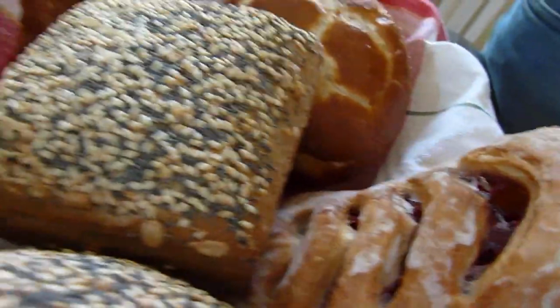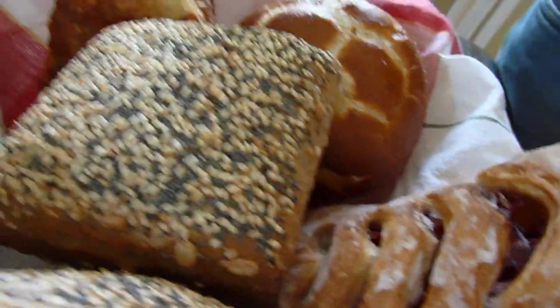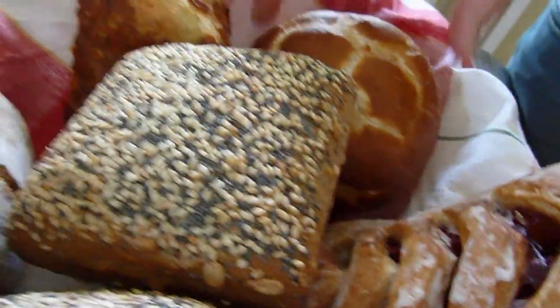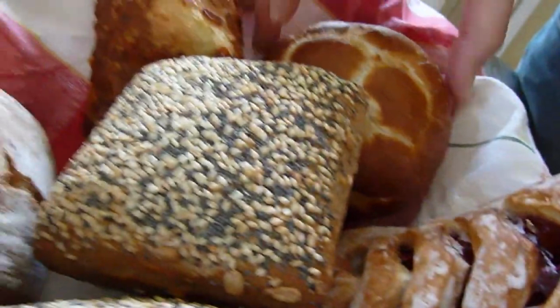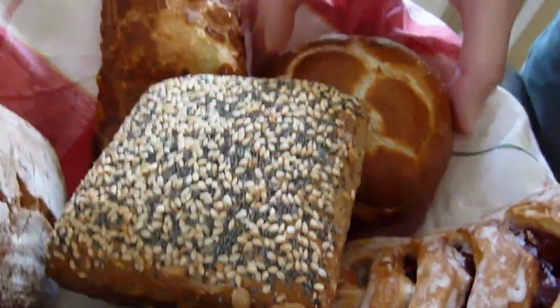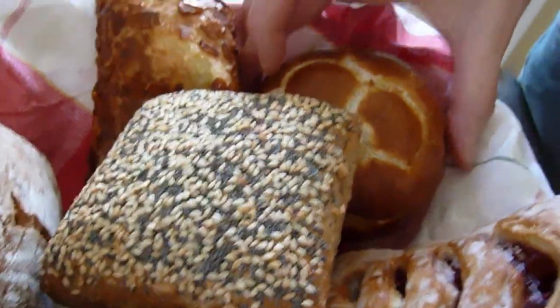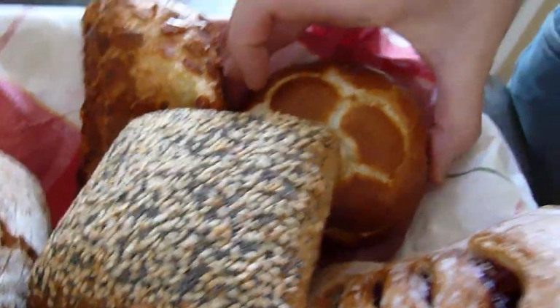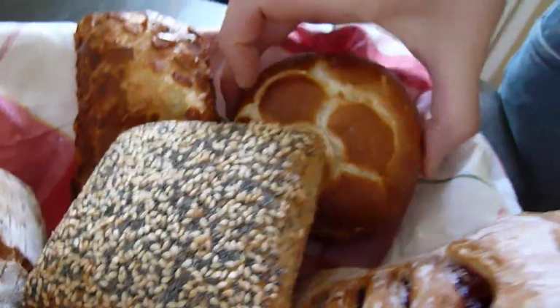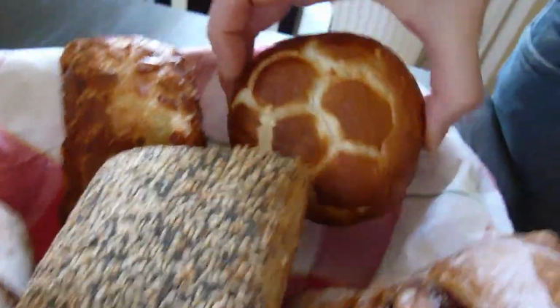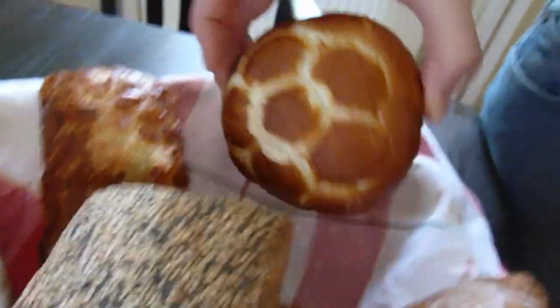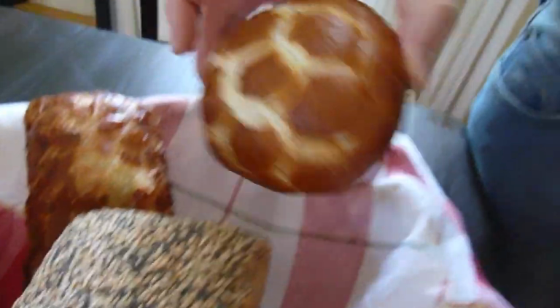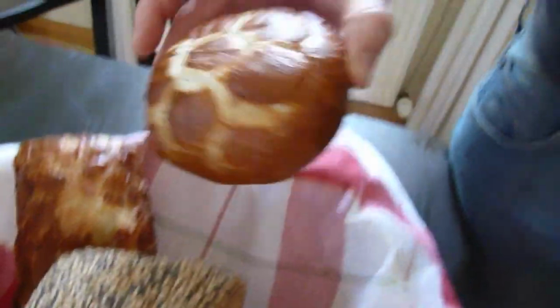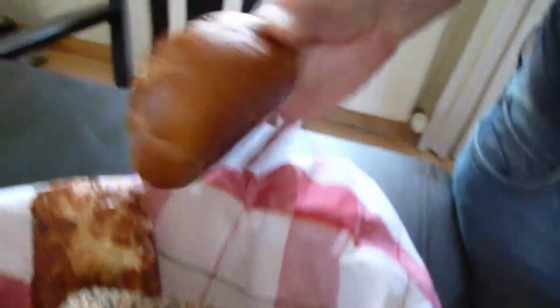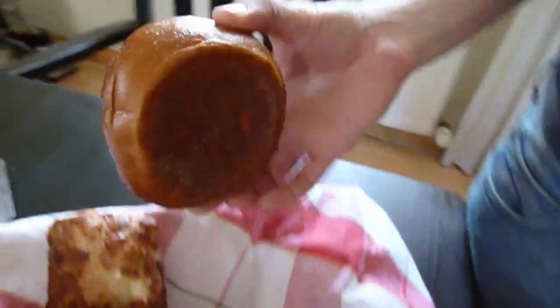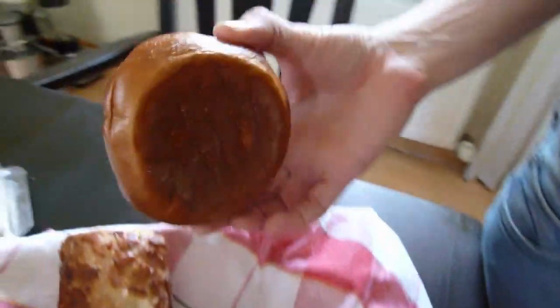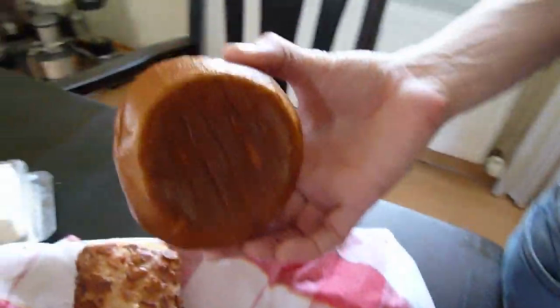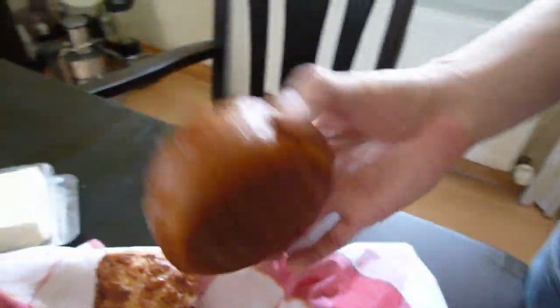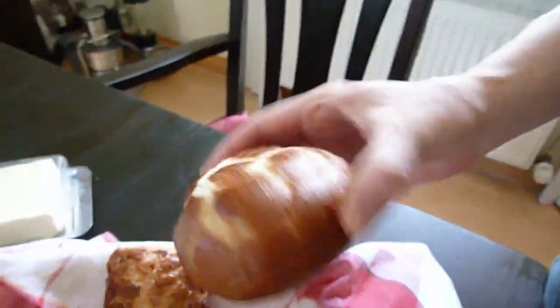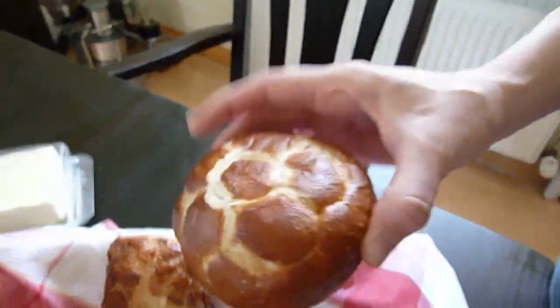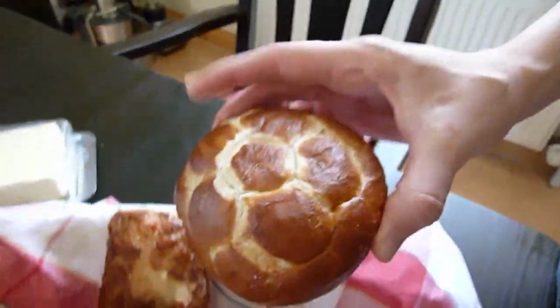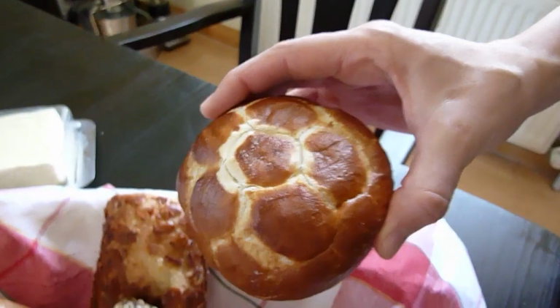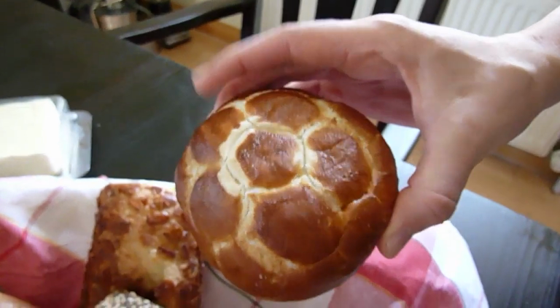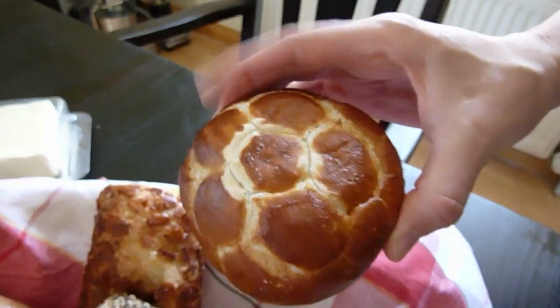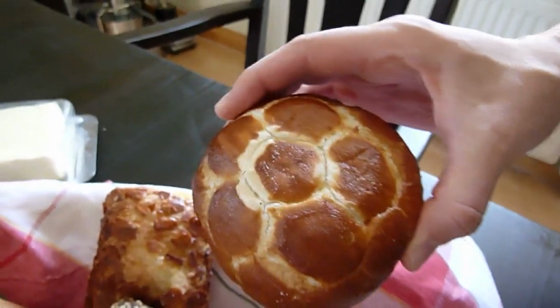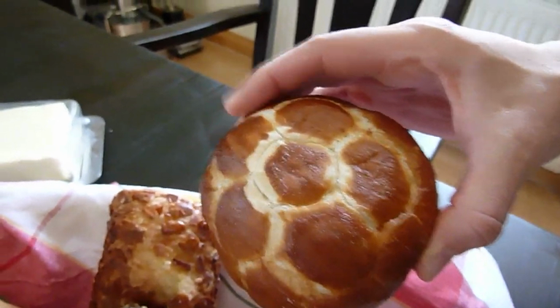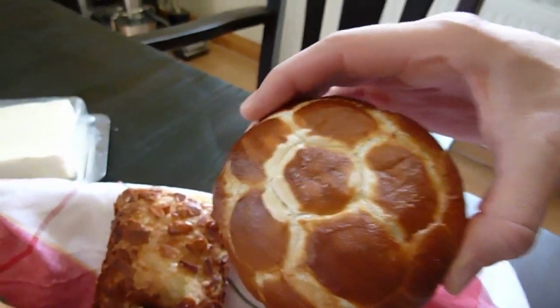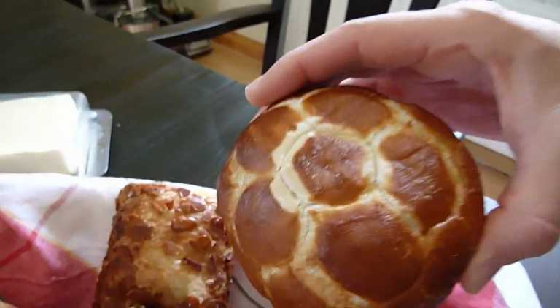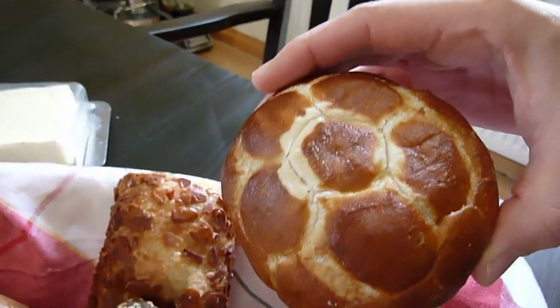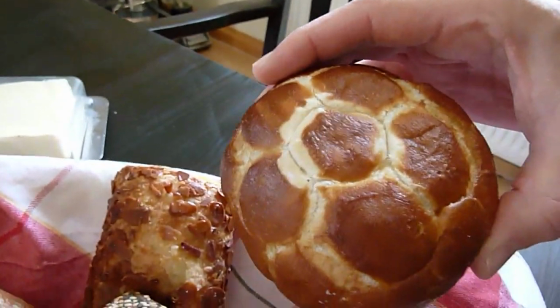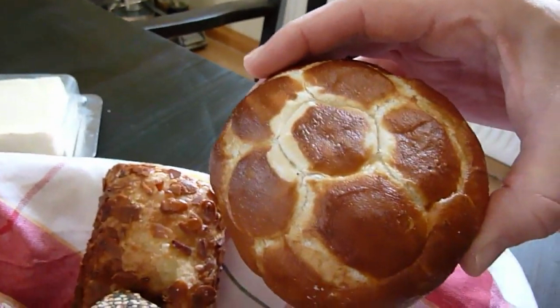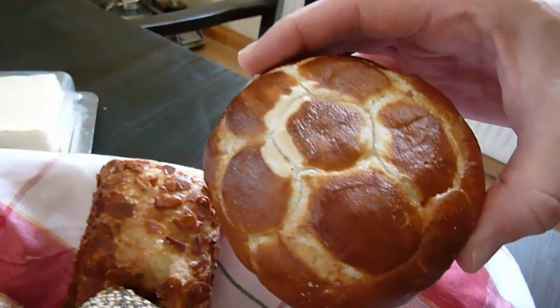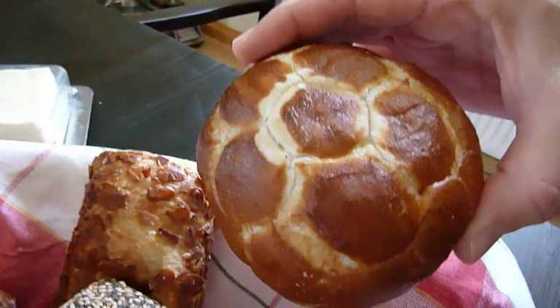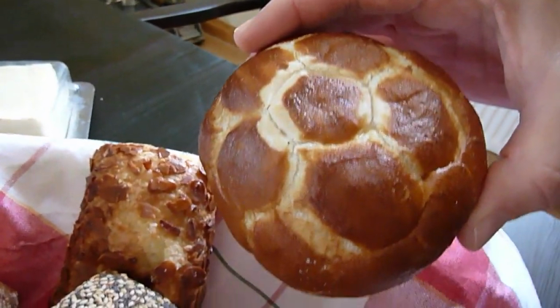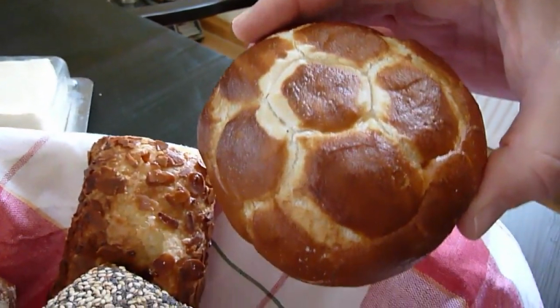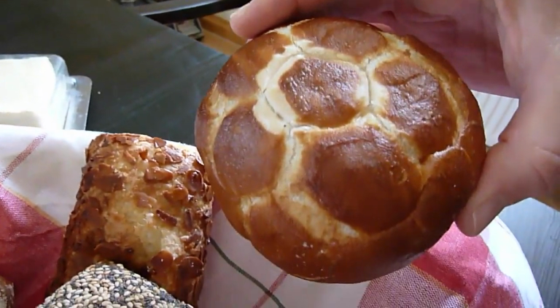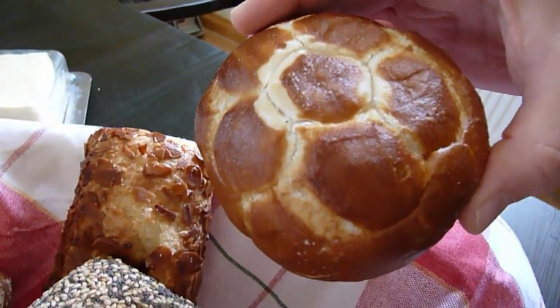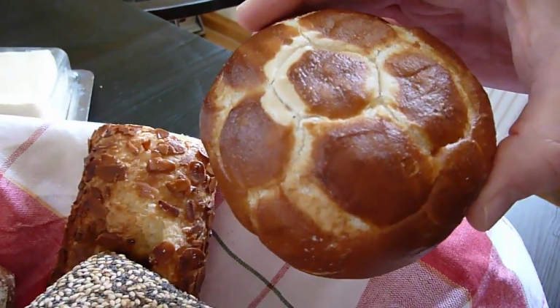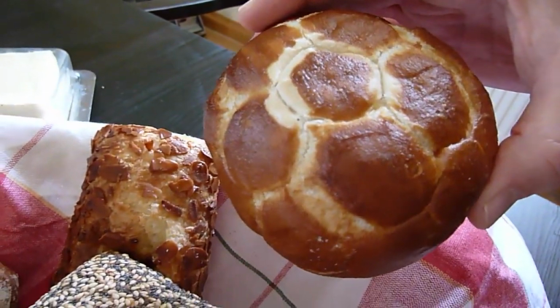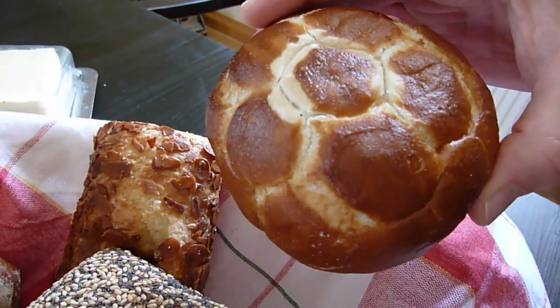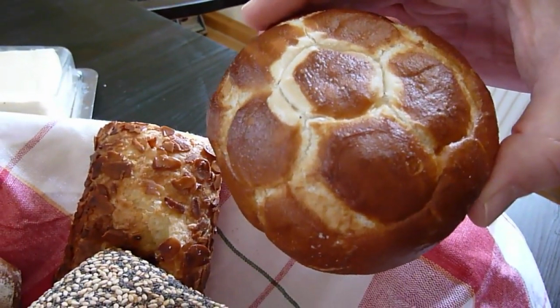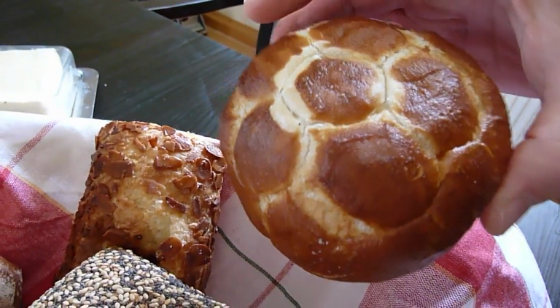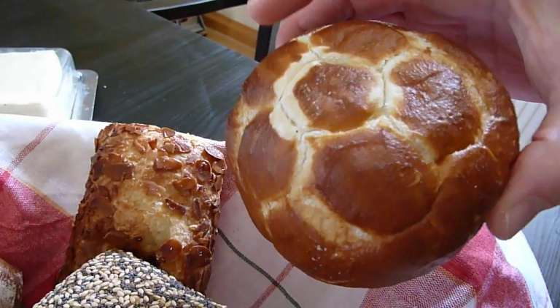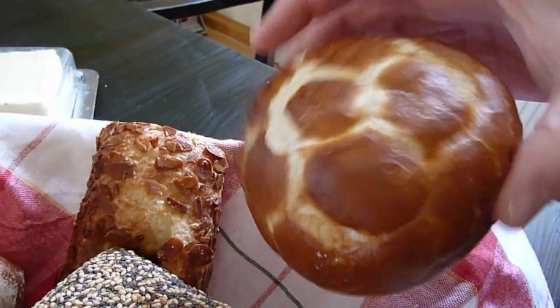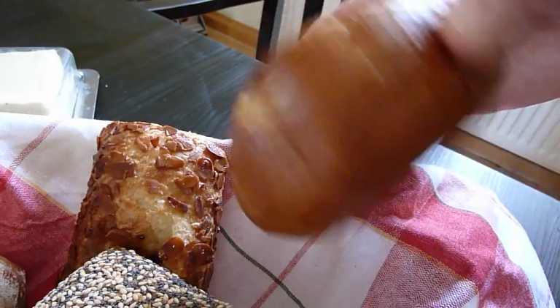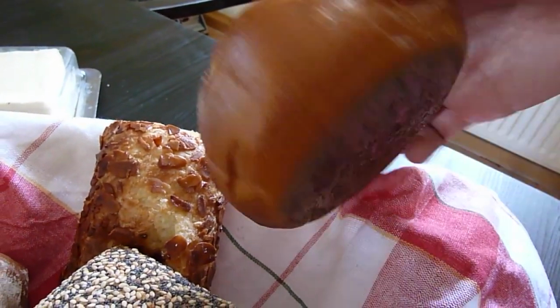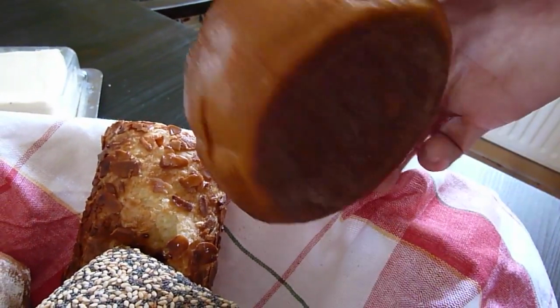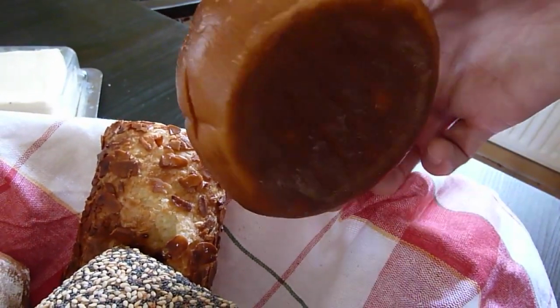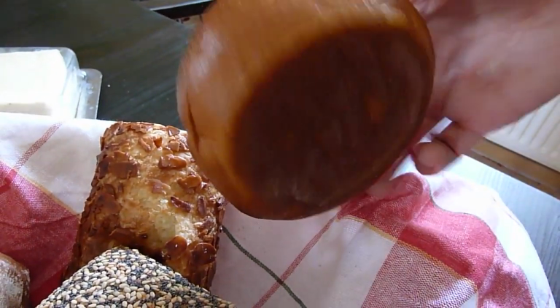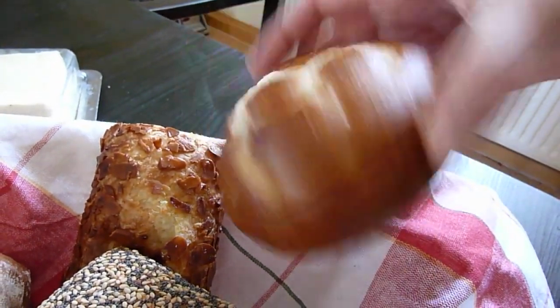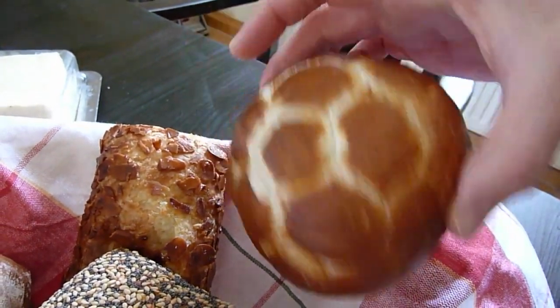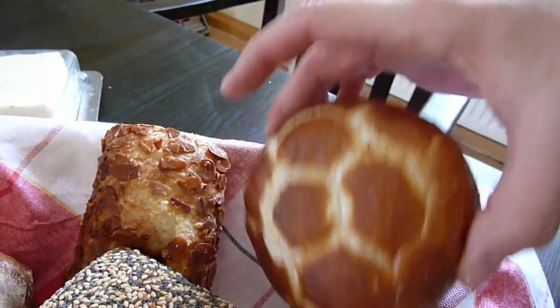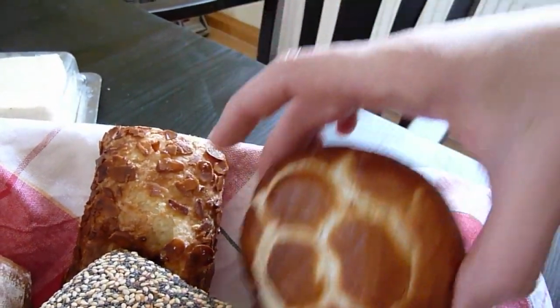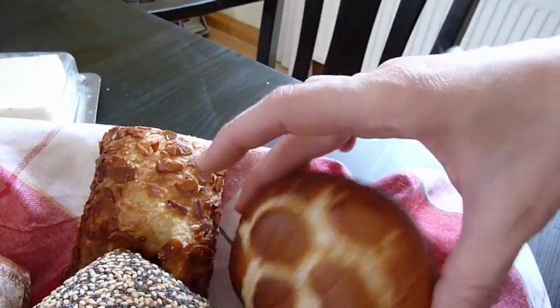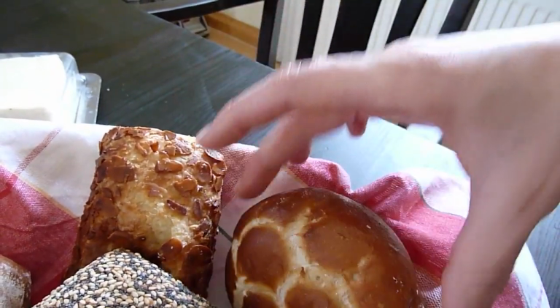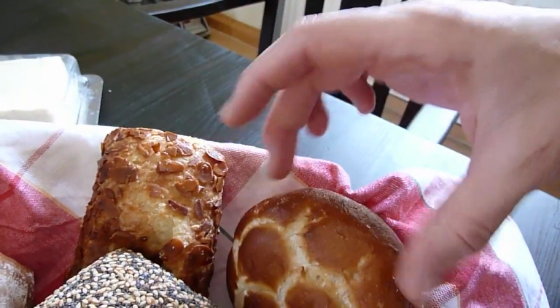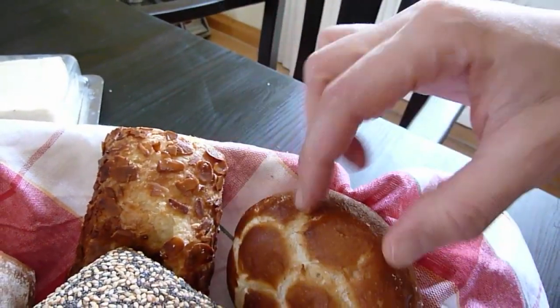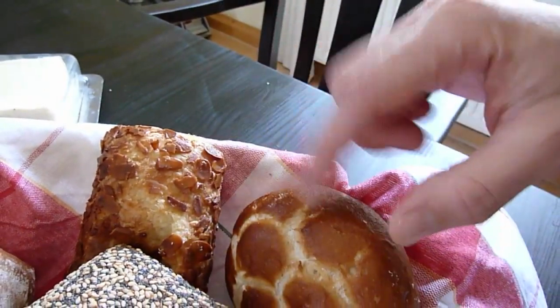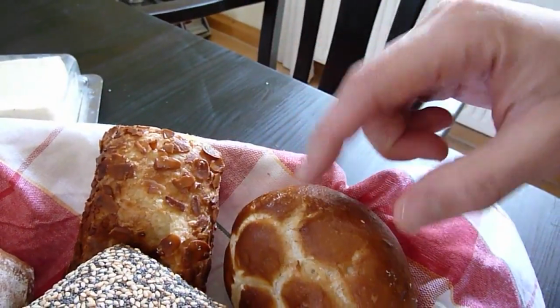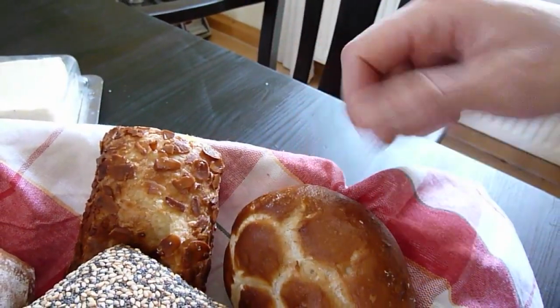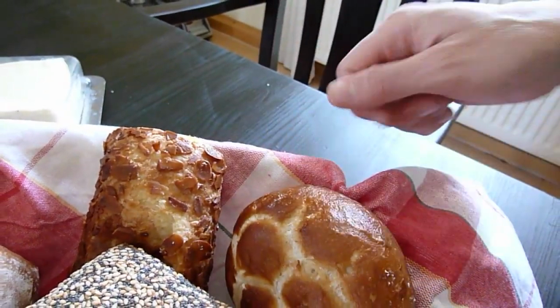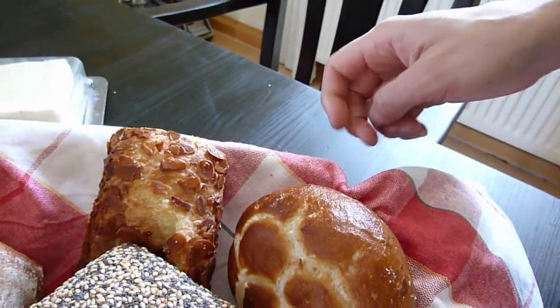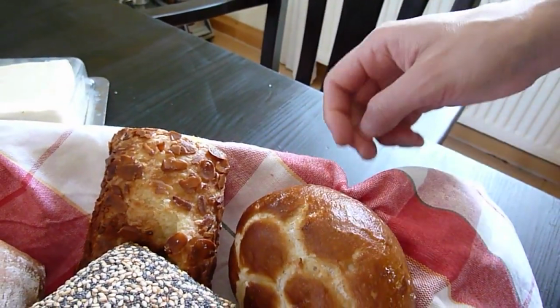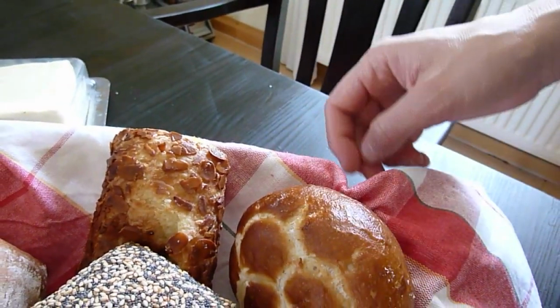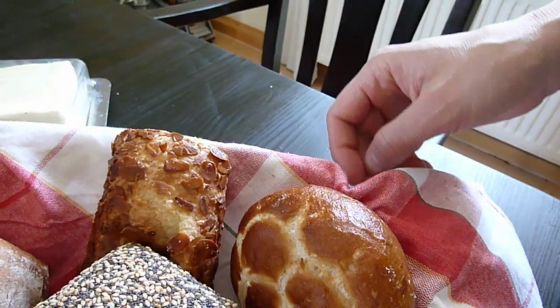And this is — I don't know what this is called — but it's kind of pretzely. They sell it next to the soft pretzels.